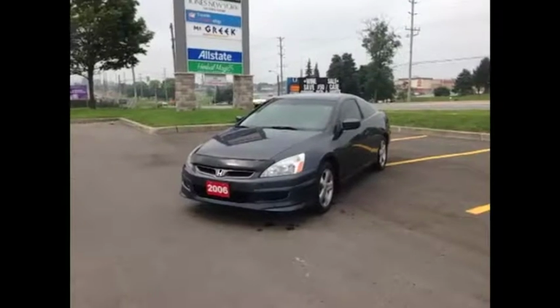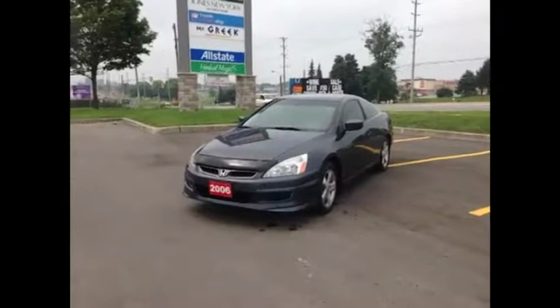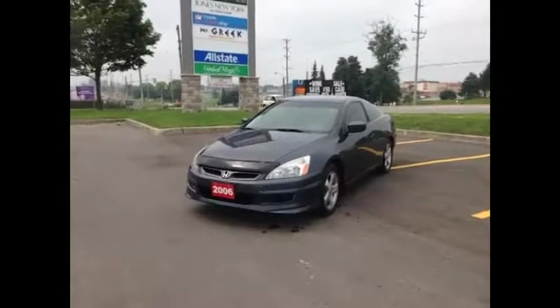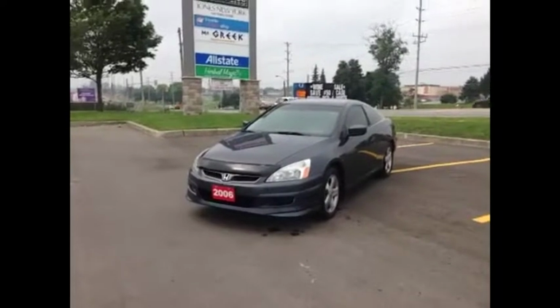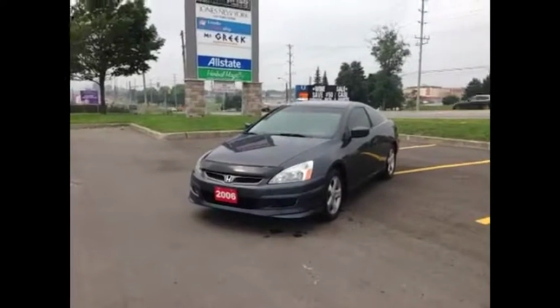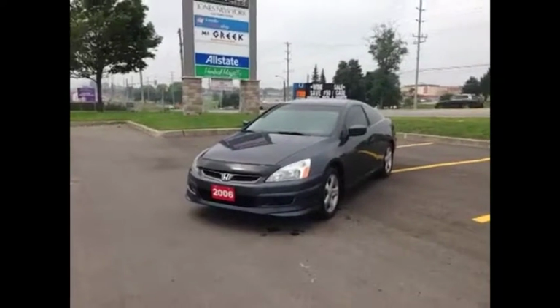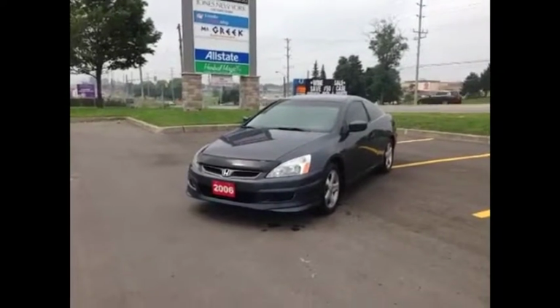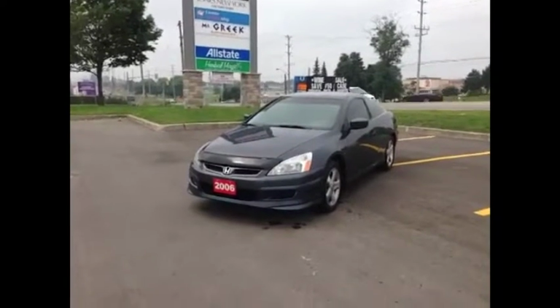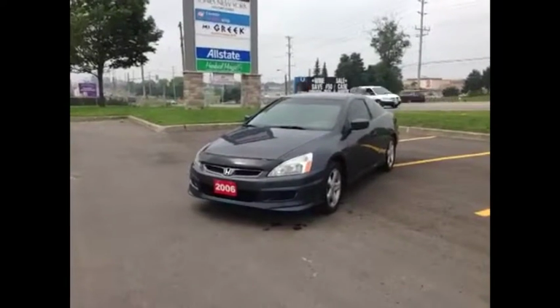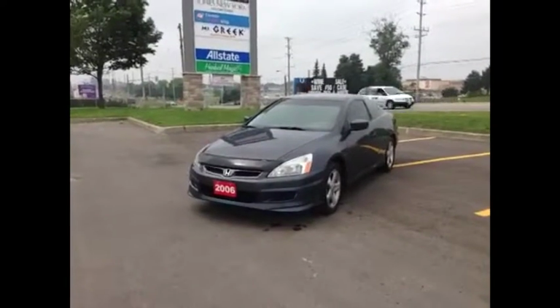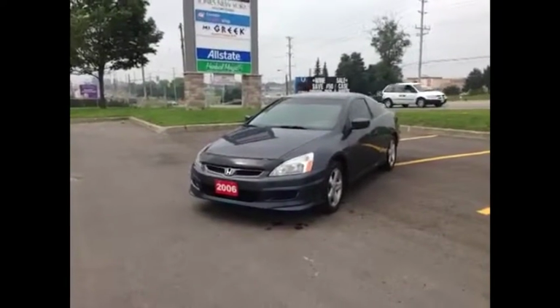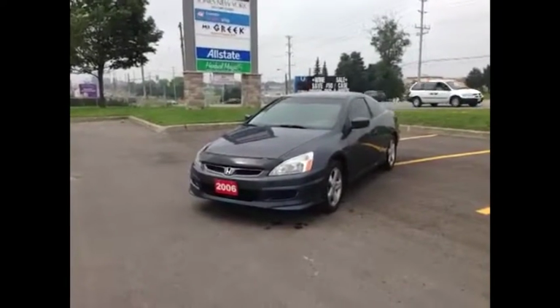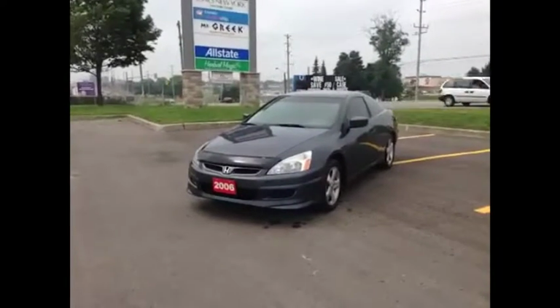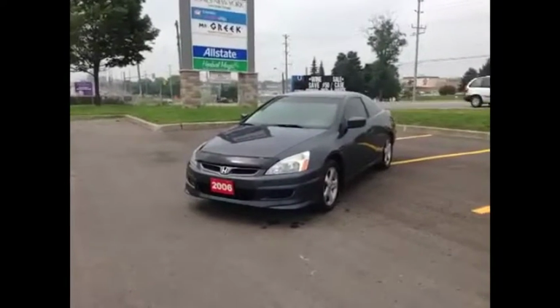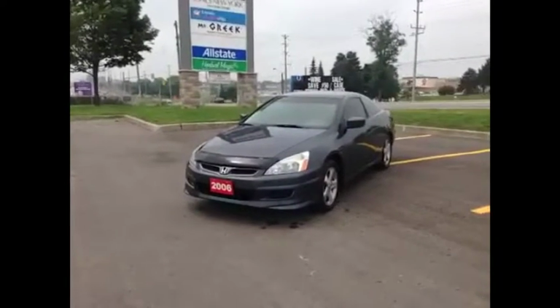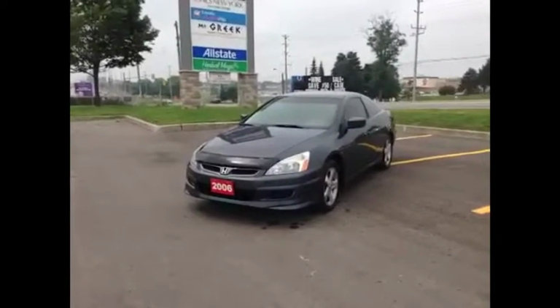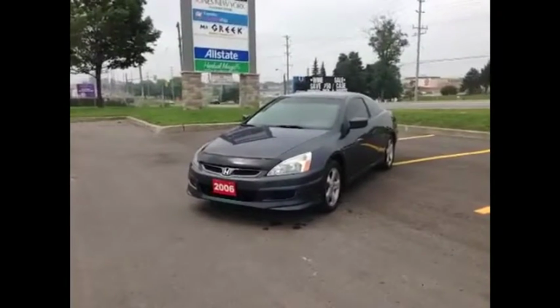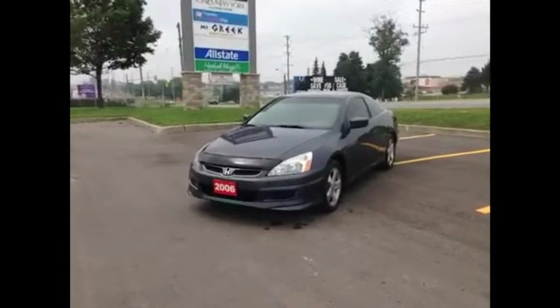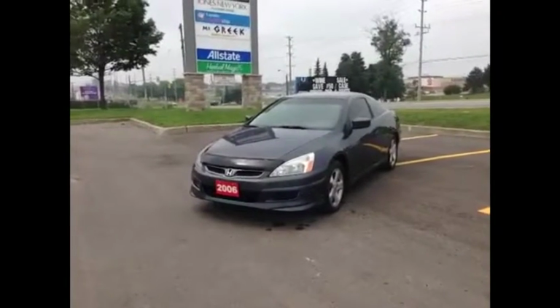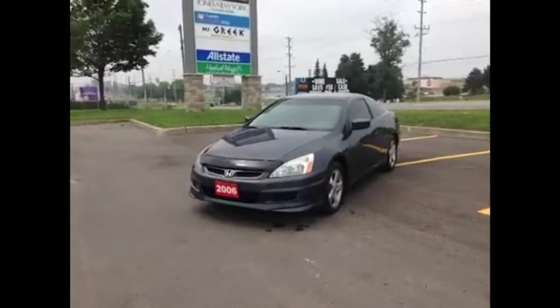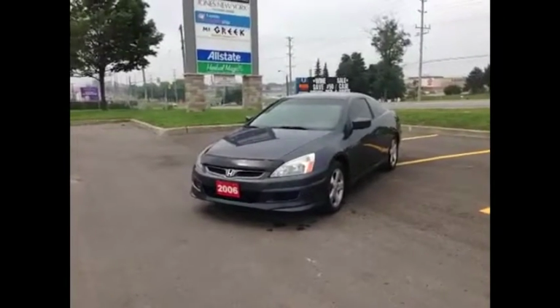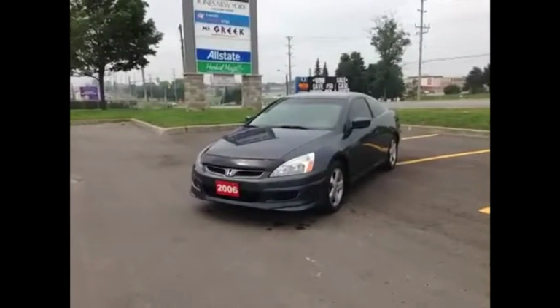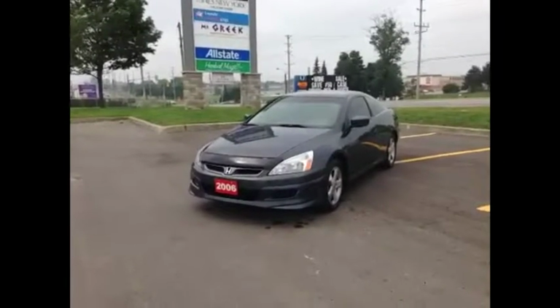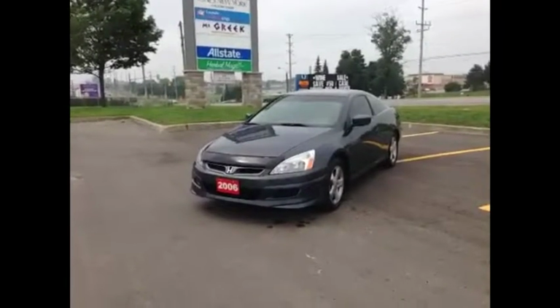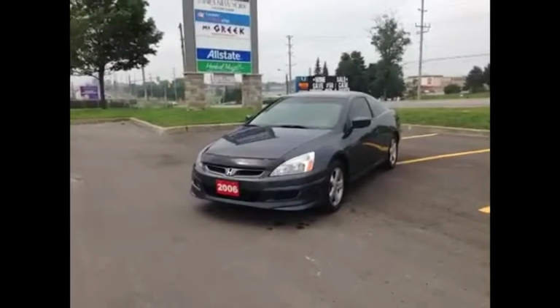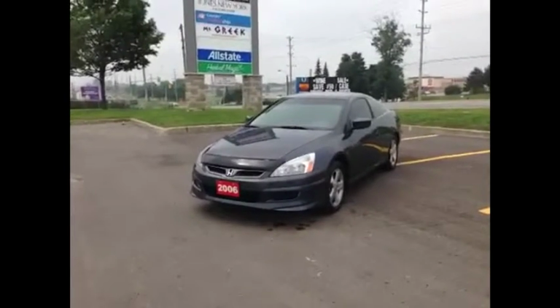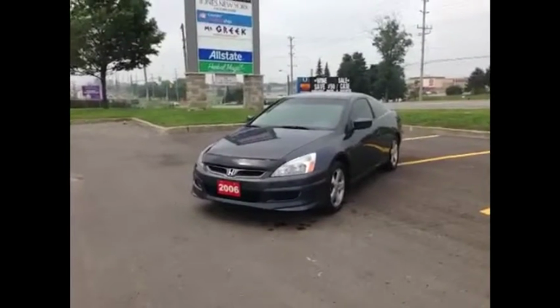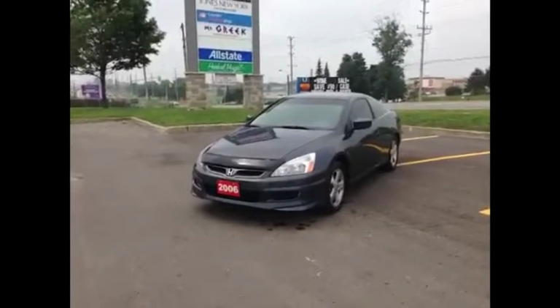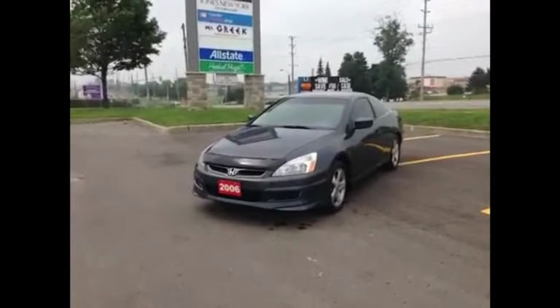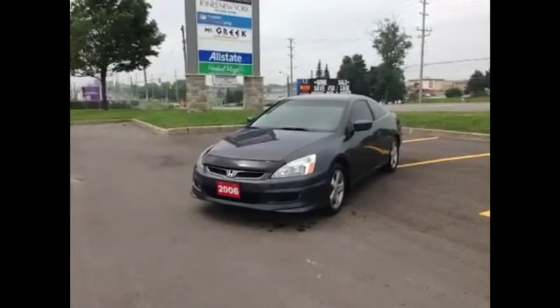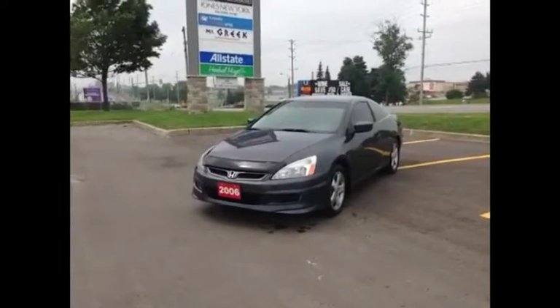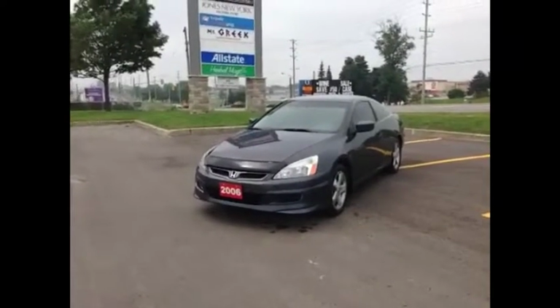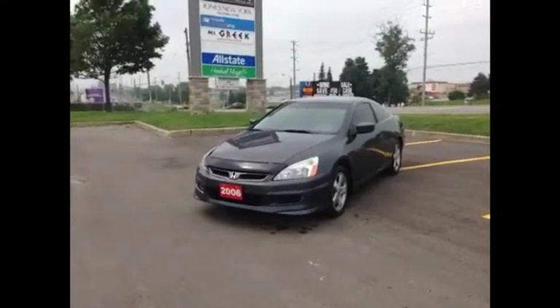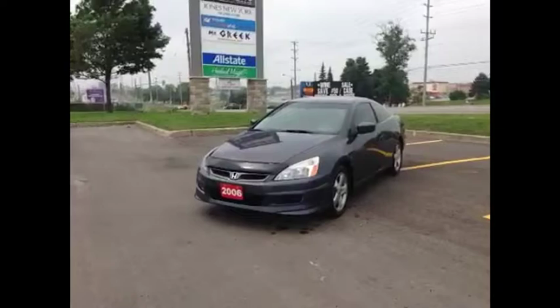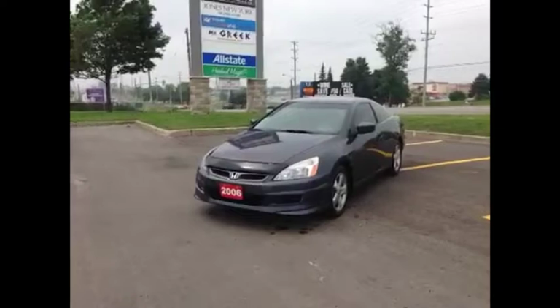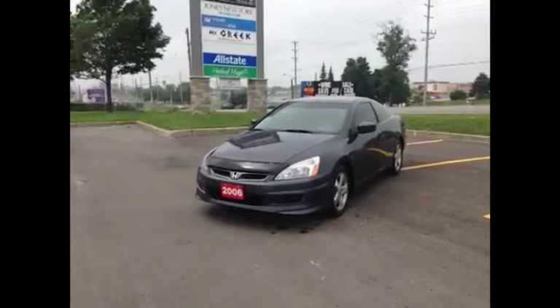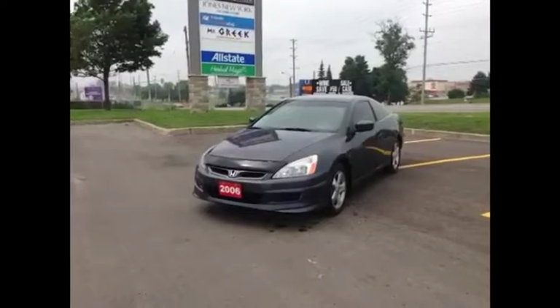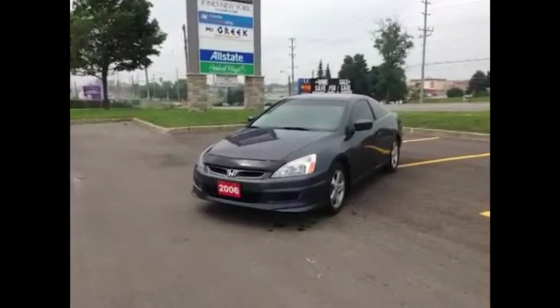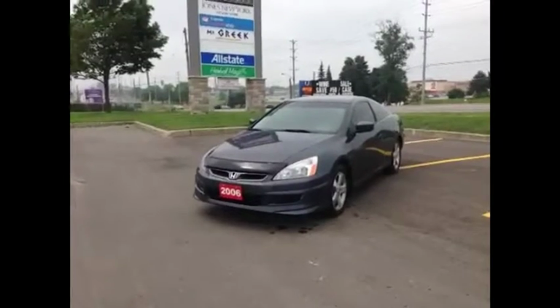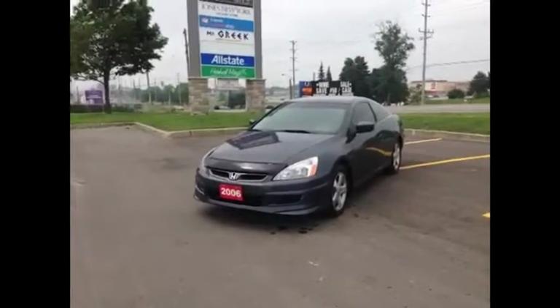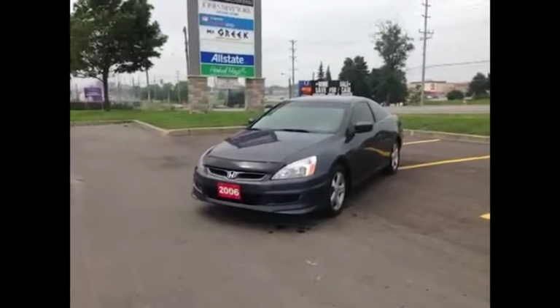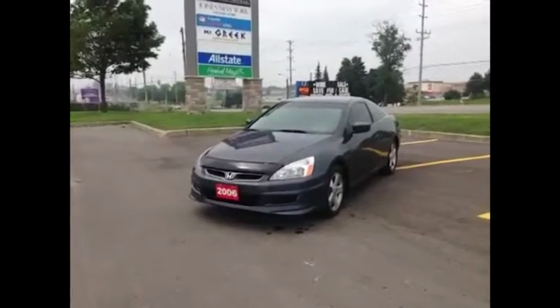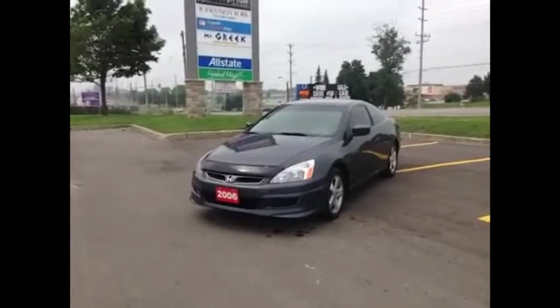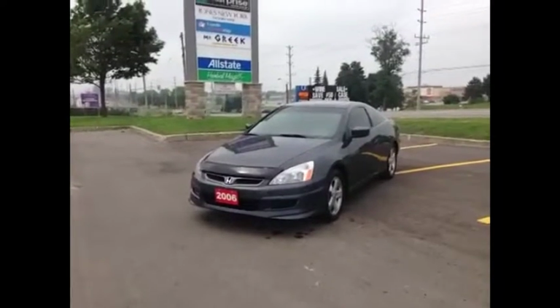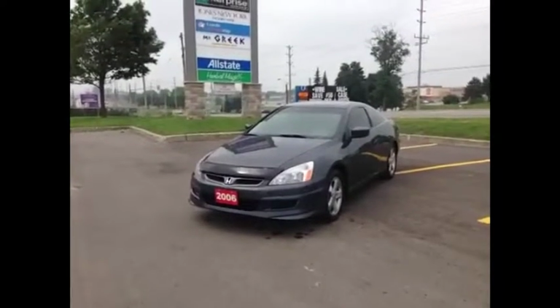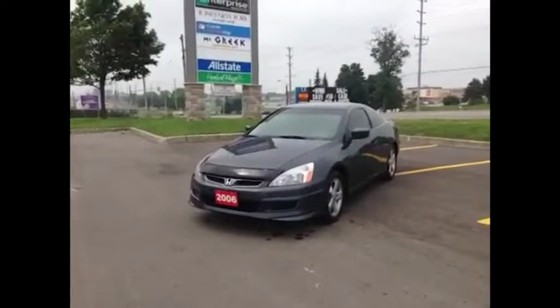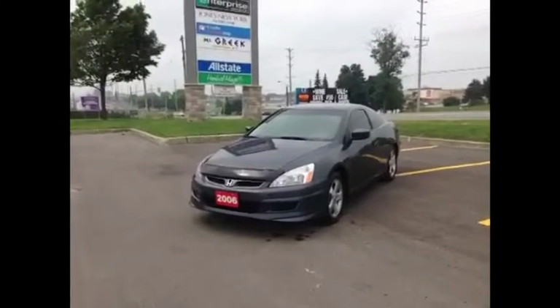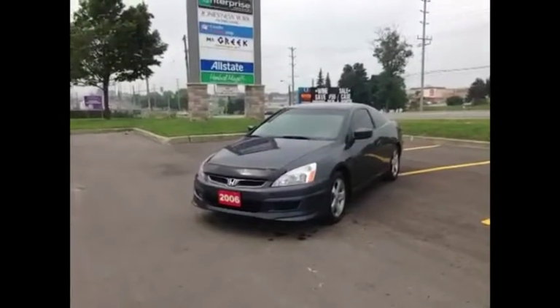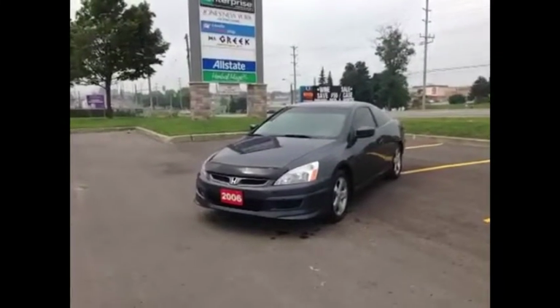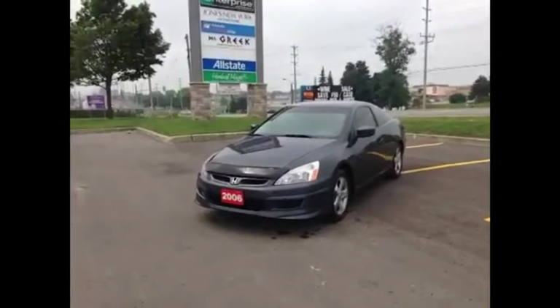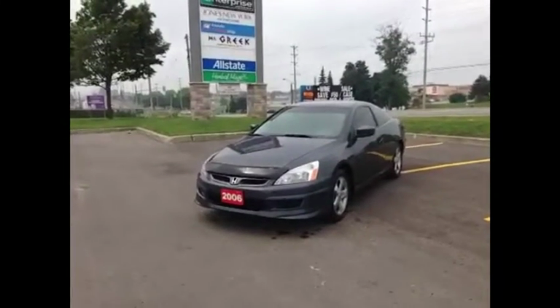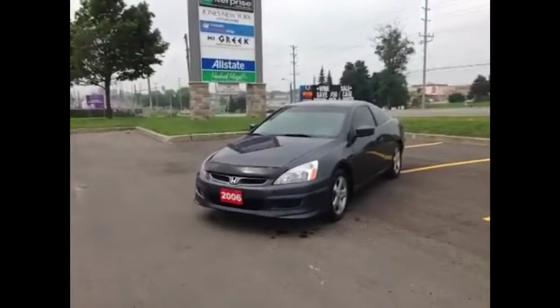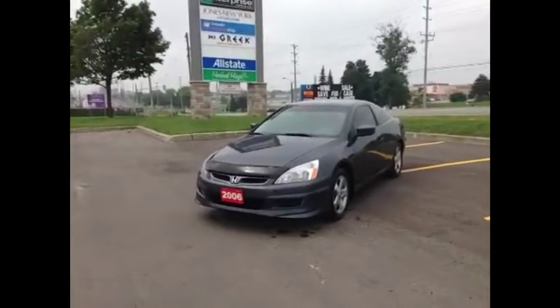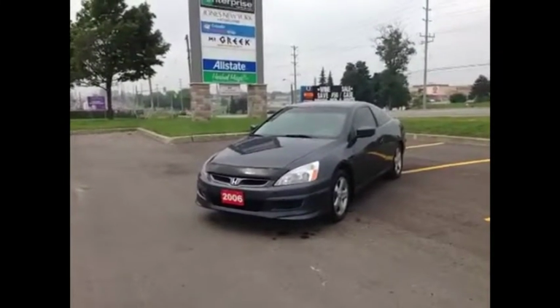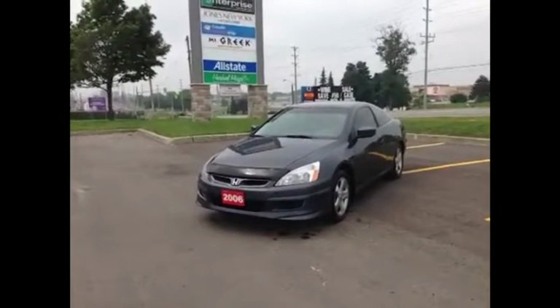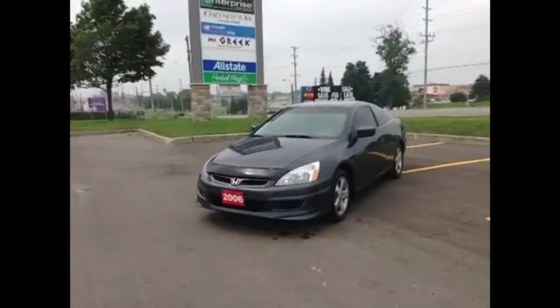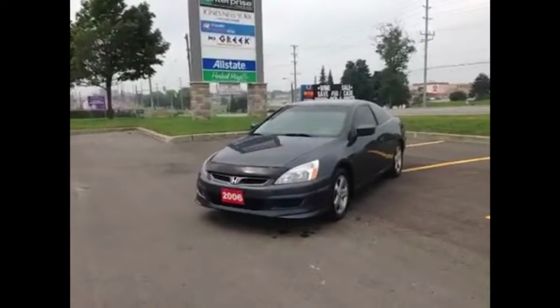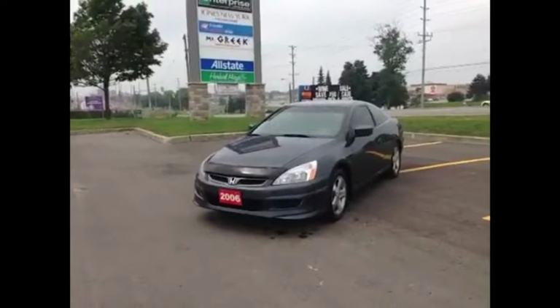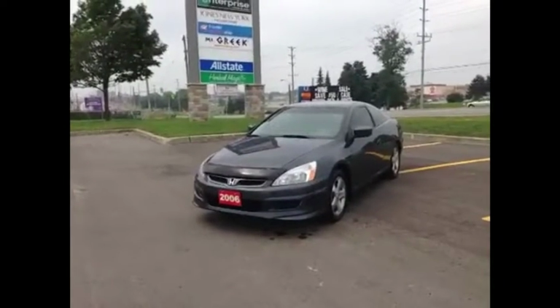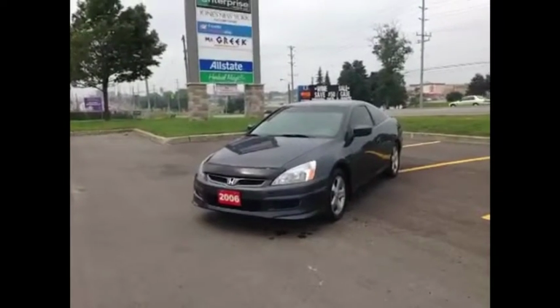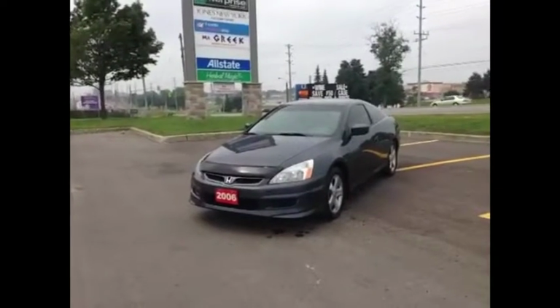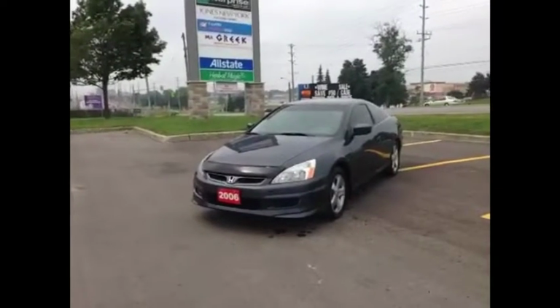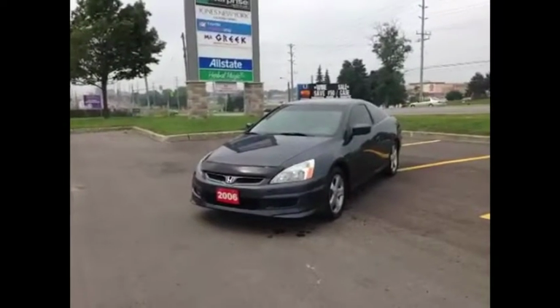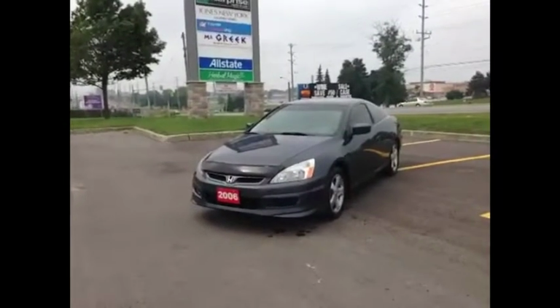Hey guys, we're here at MacIver Dodge Jeep in Newmarket, Ontario, right across from Upper Canada Mall. Today we're looking at a pre-owned 2006 Honda Accord.